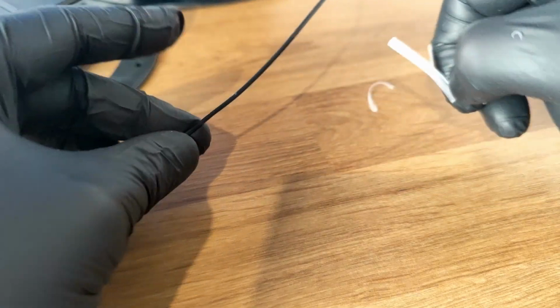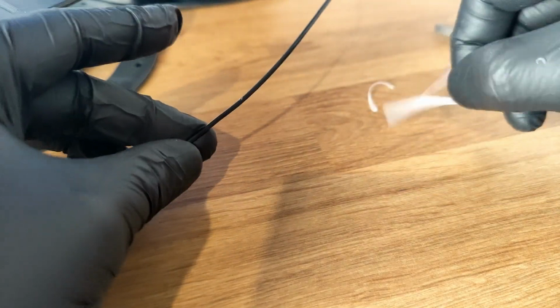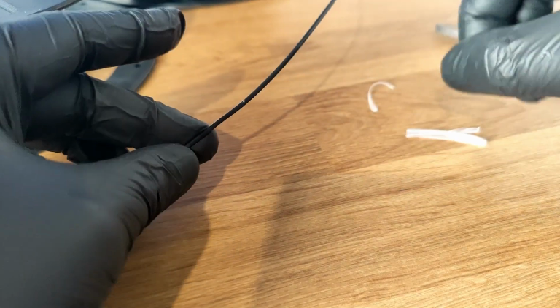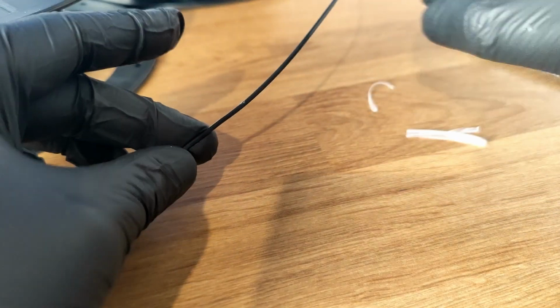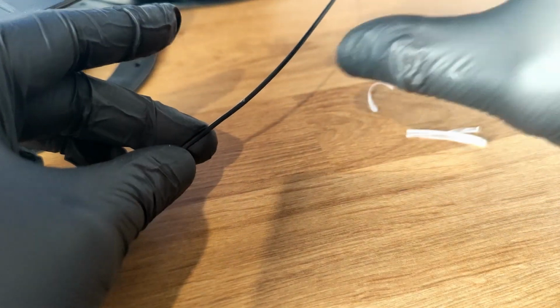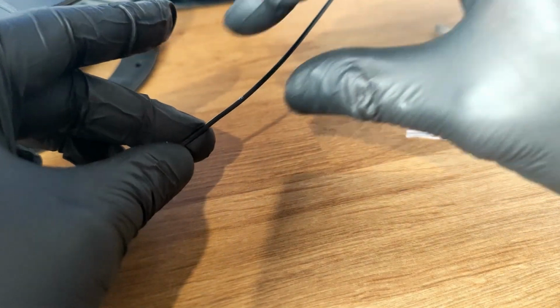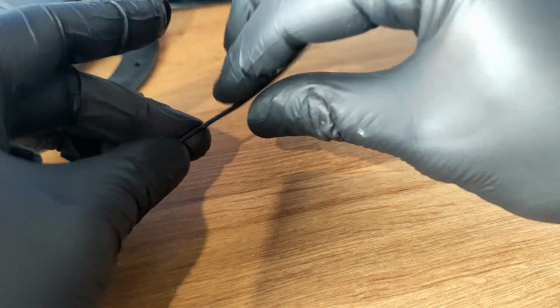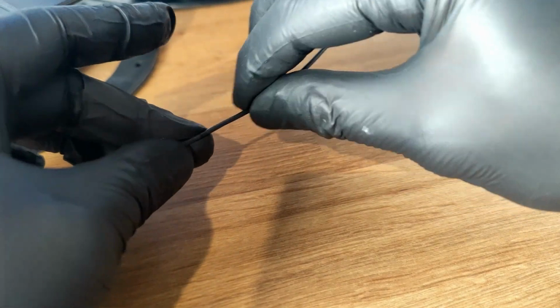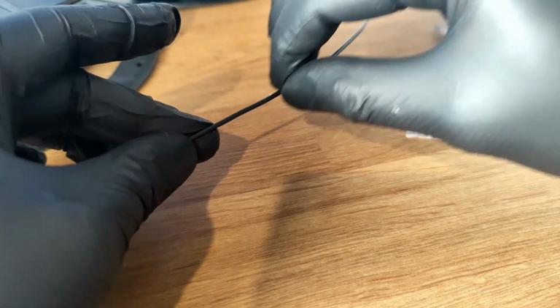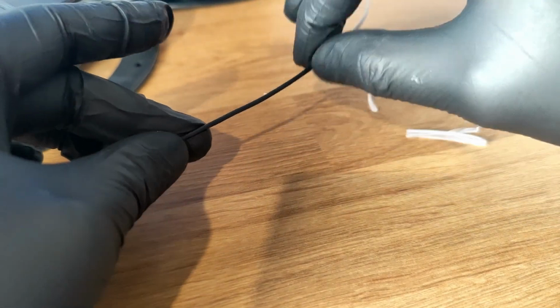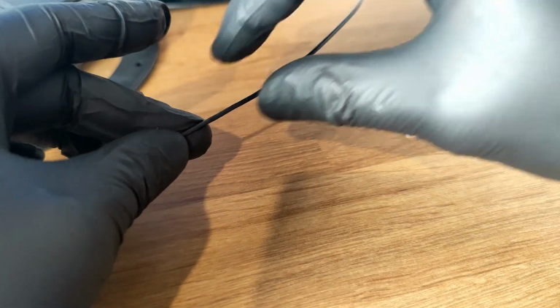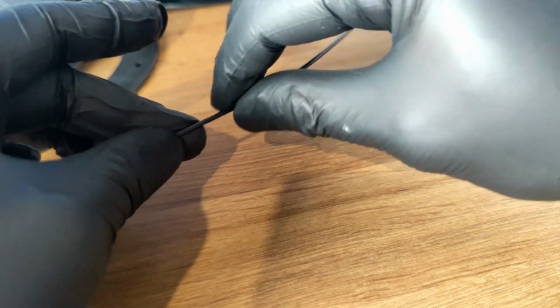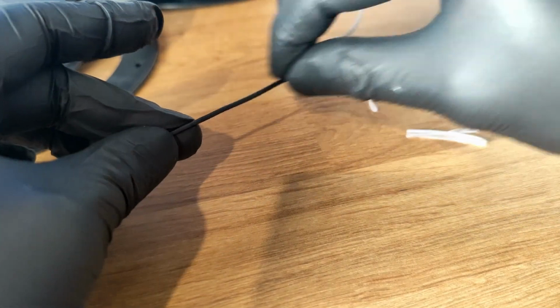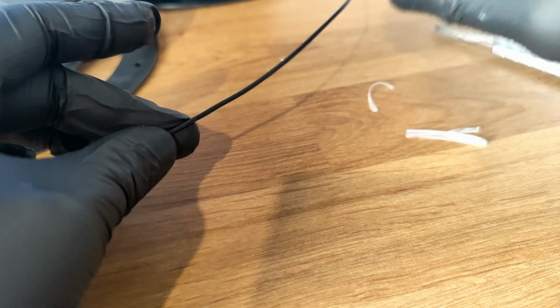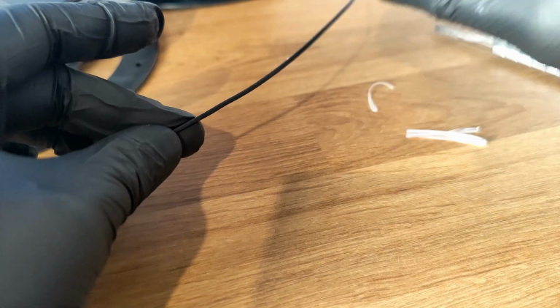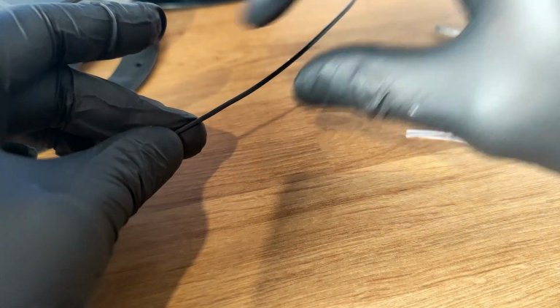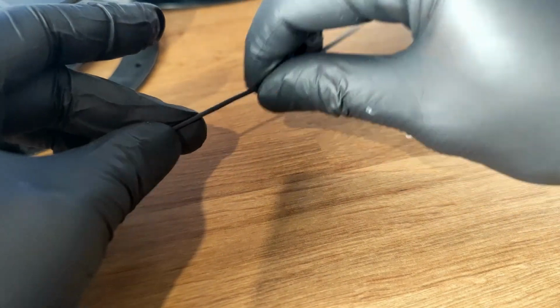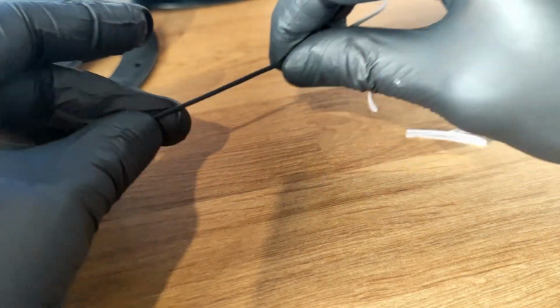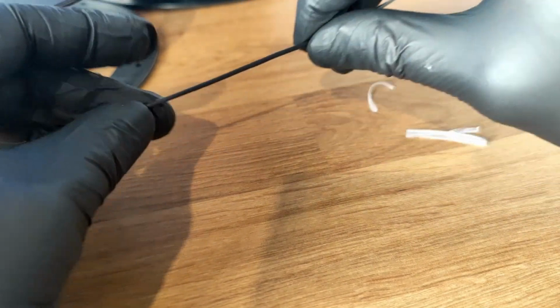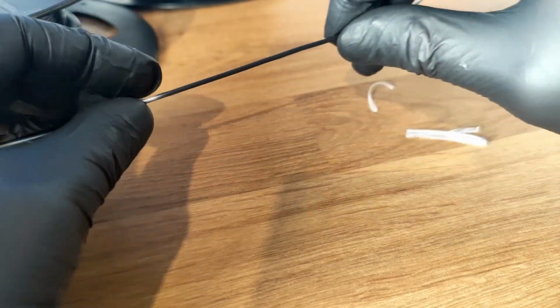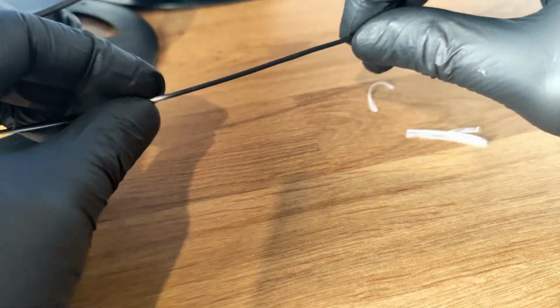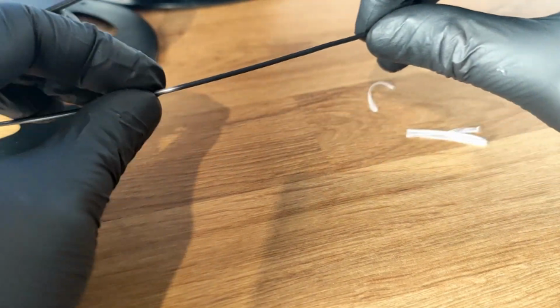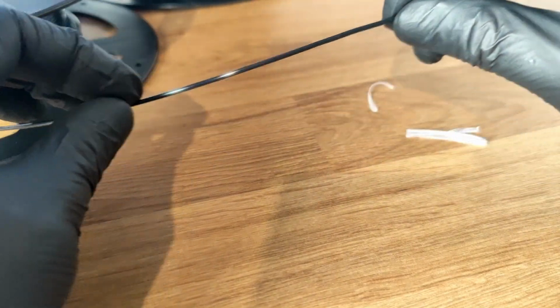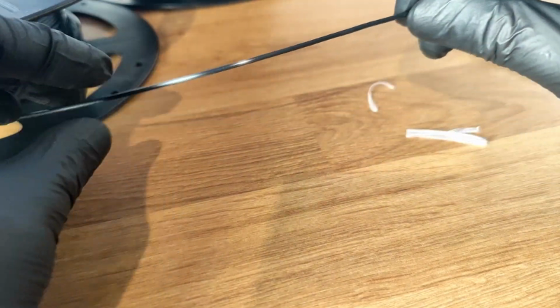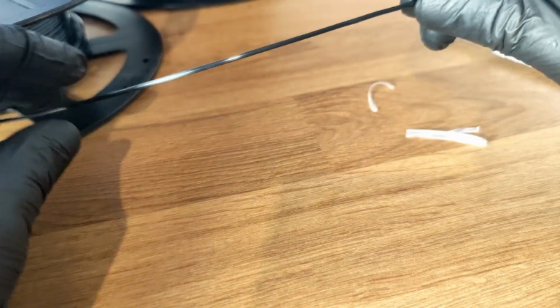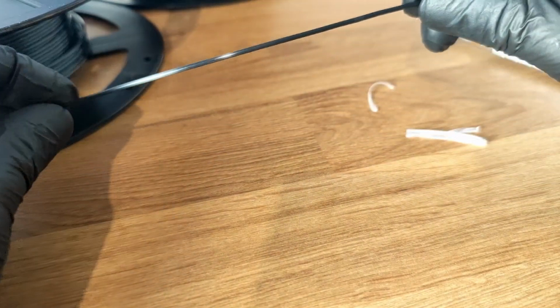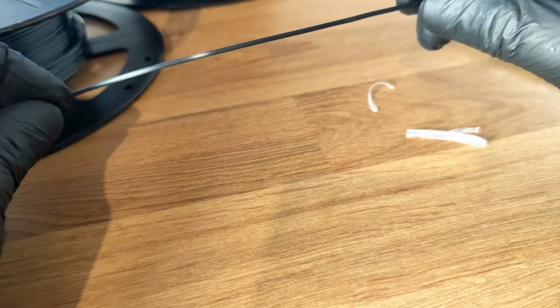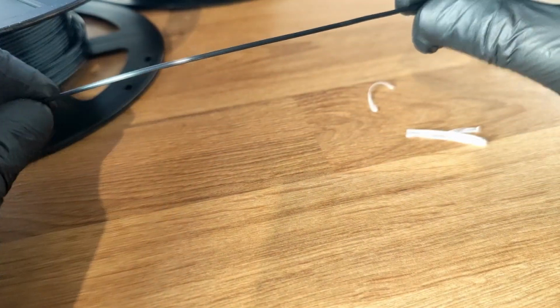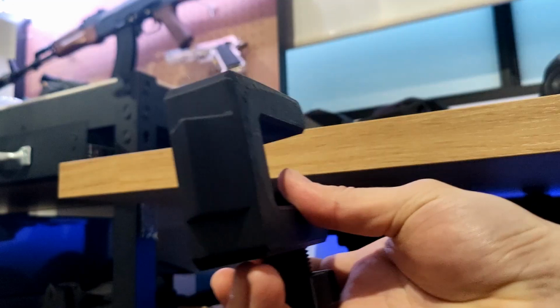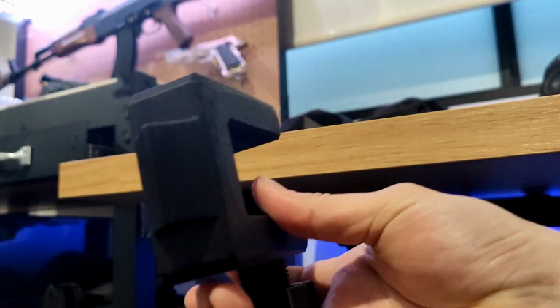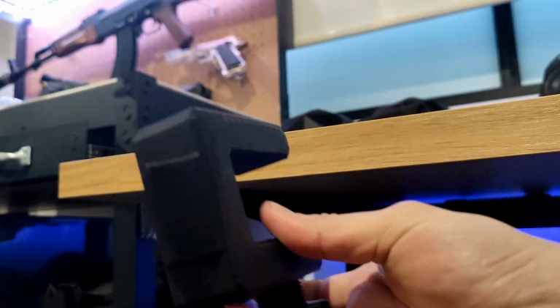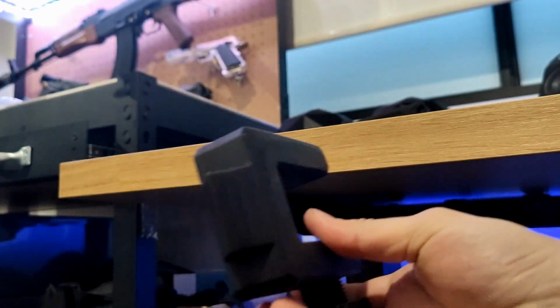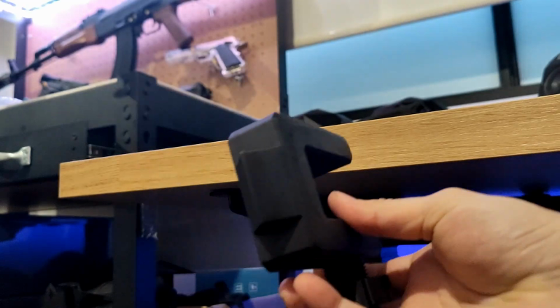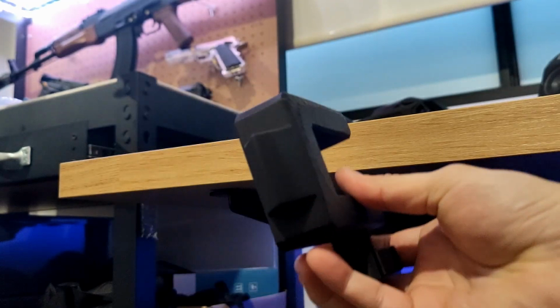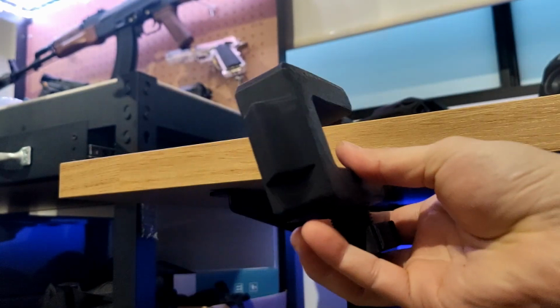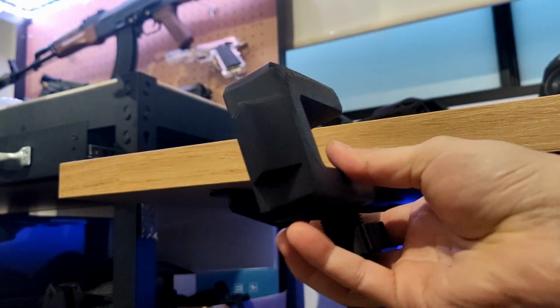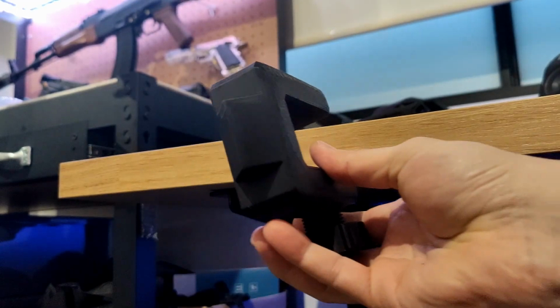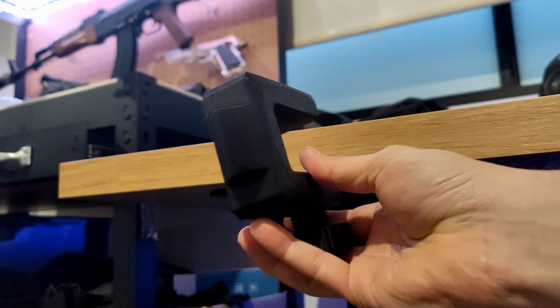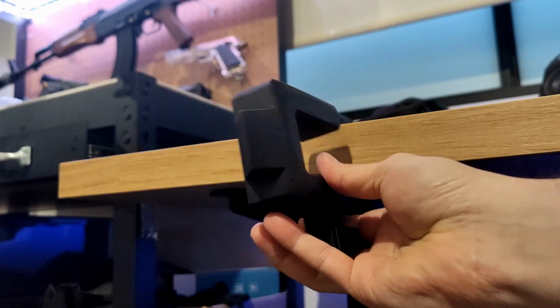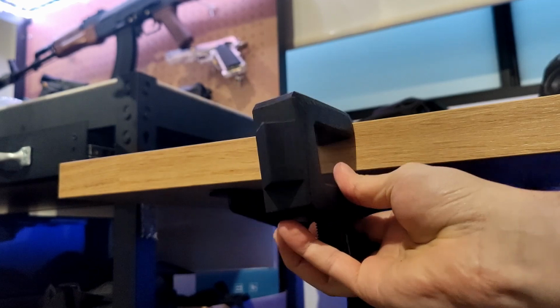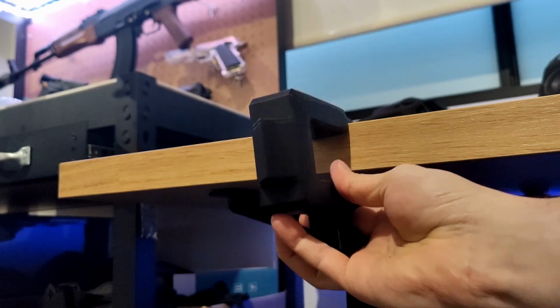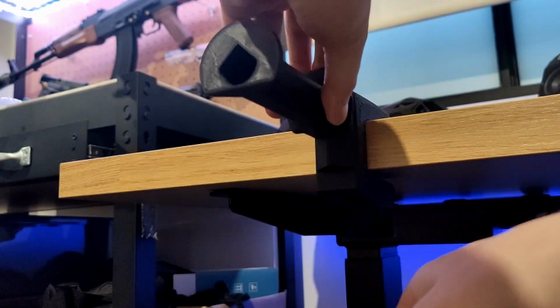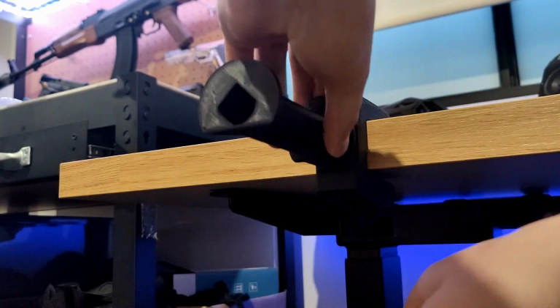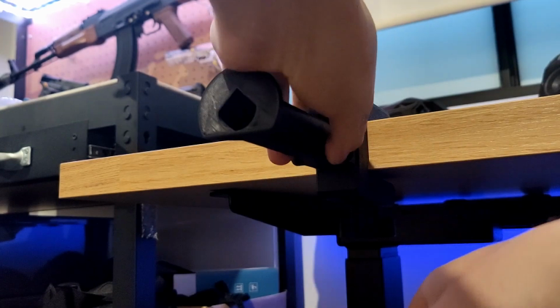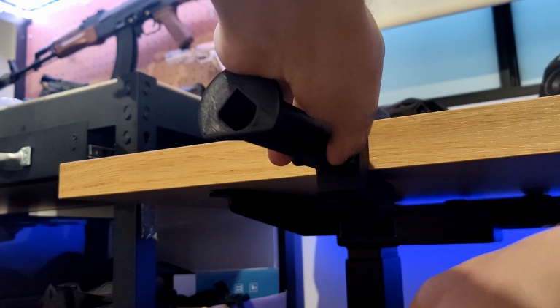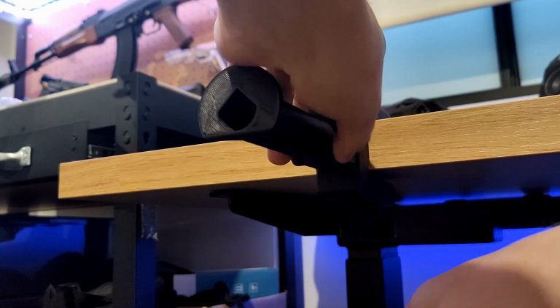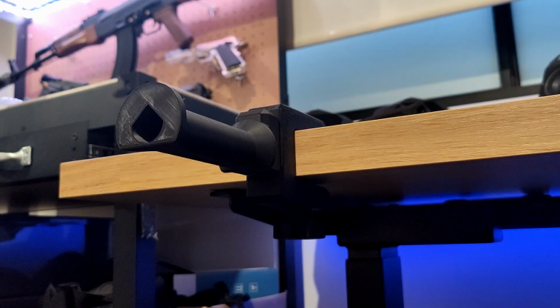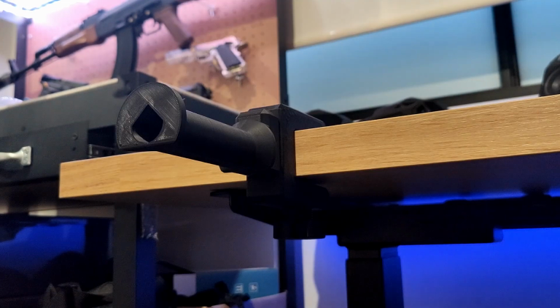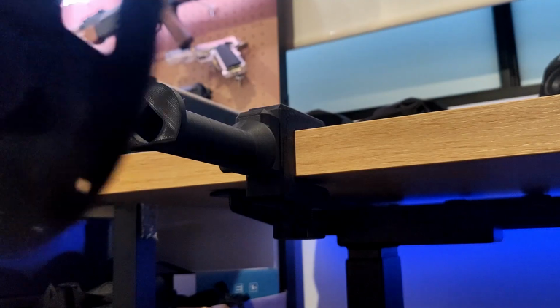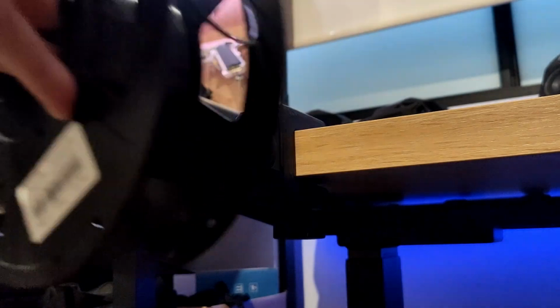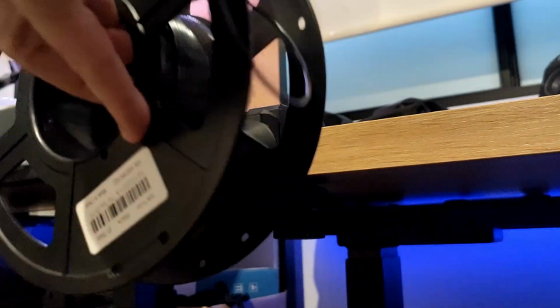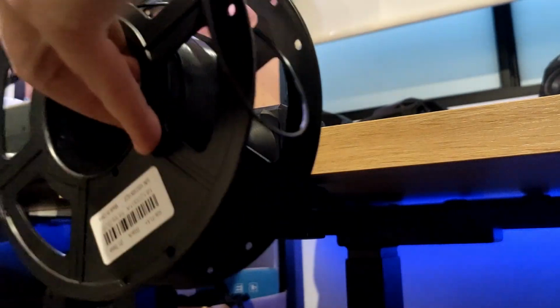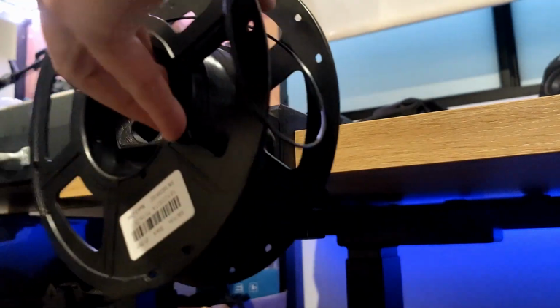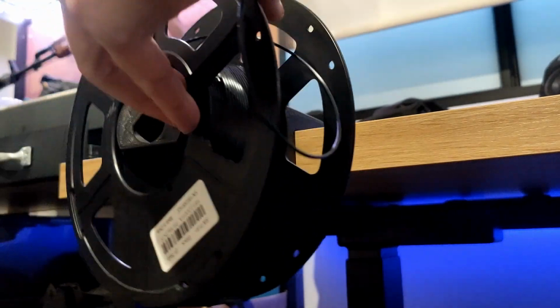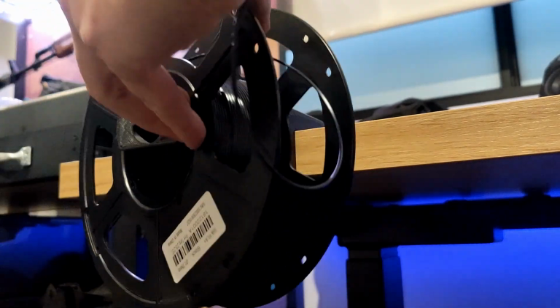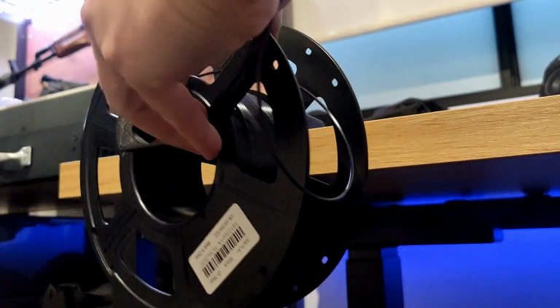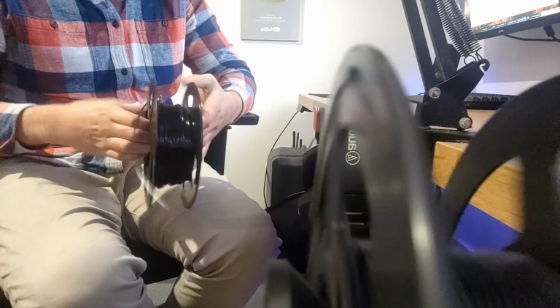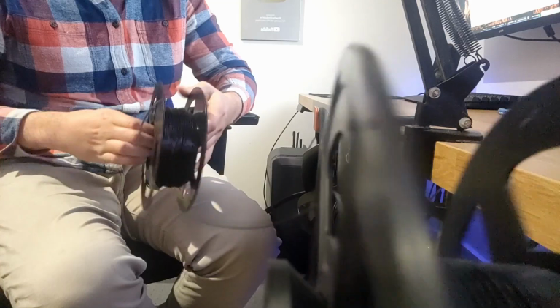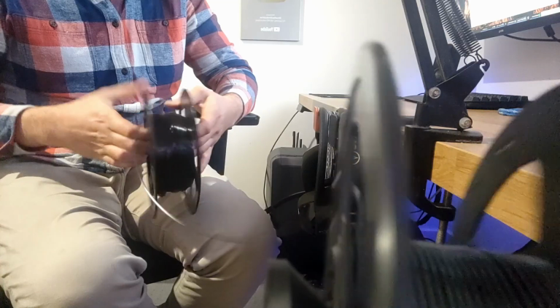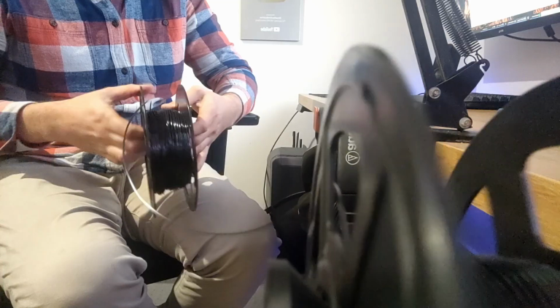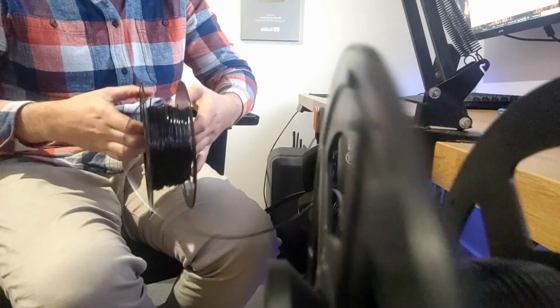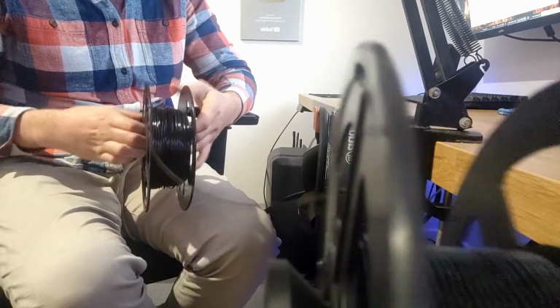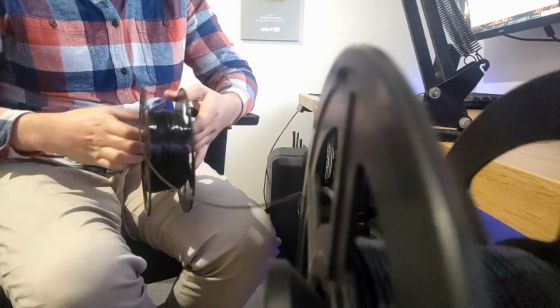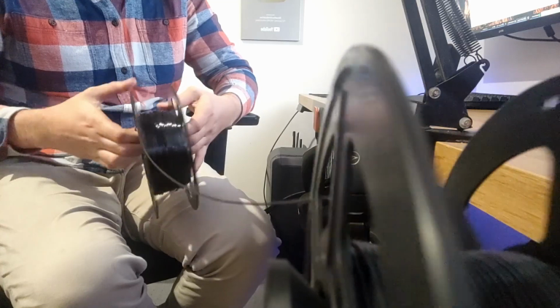Once your spool is ready, you can re-roll it however way you like. I'll use a simple desk clamp, place the spool on it, then re-roll the new spool.